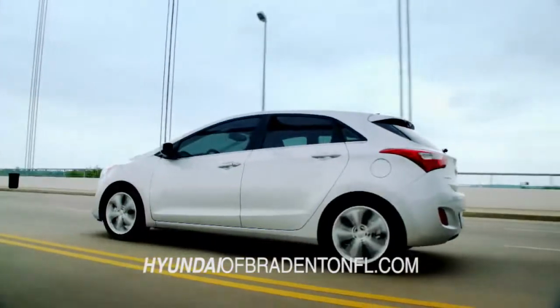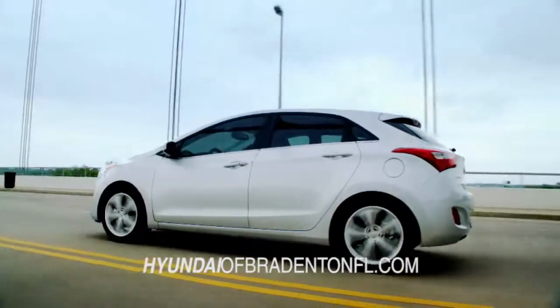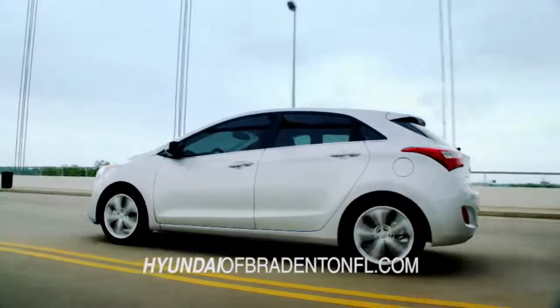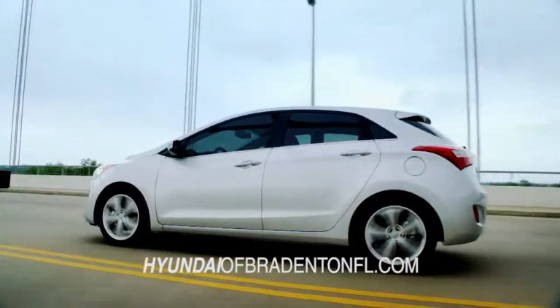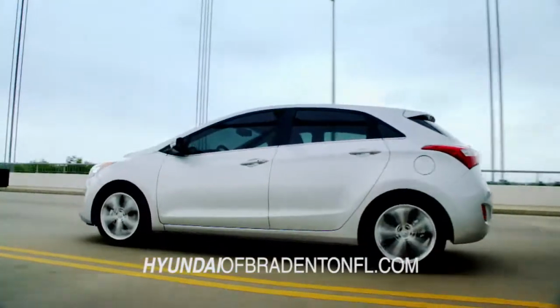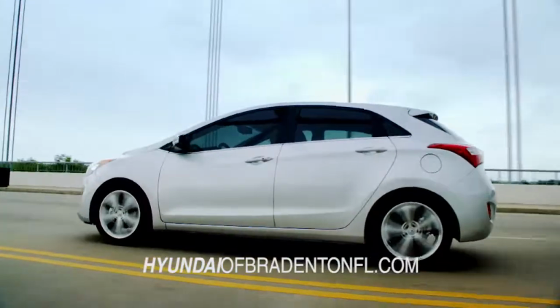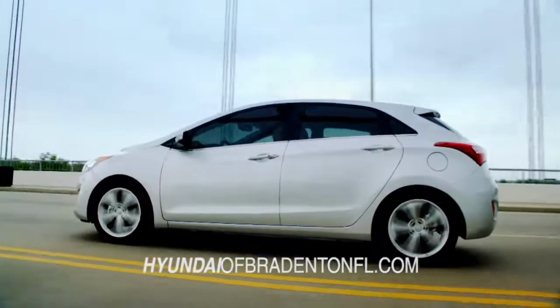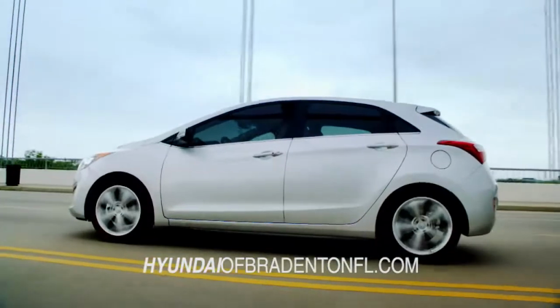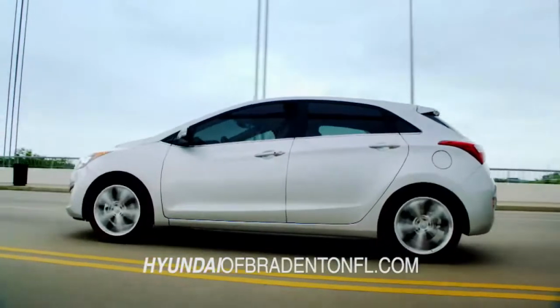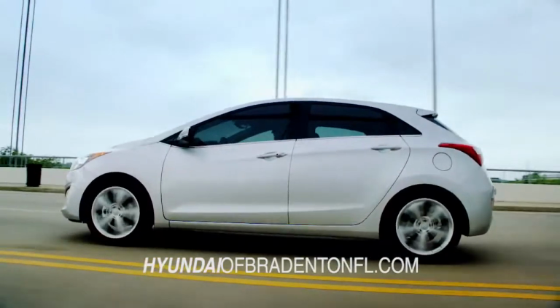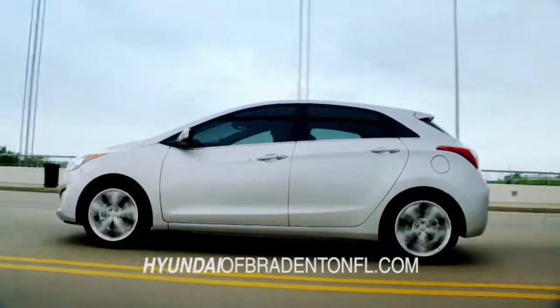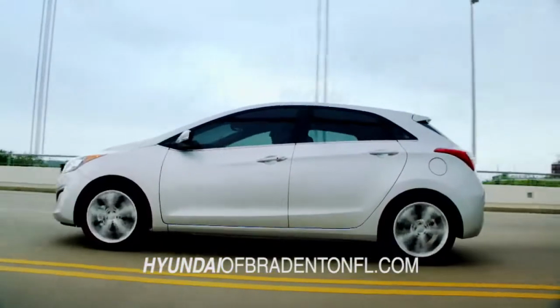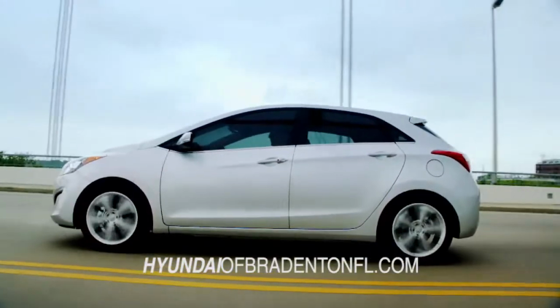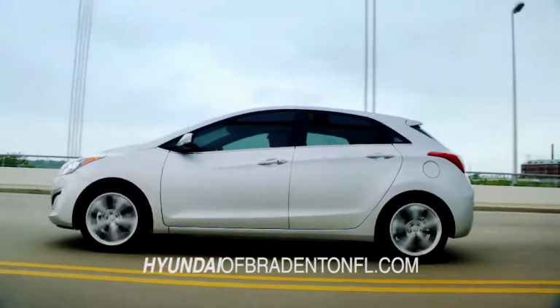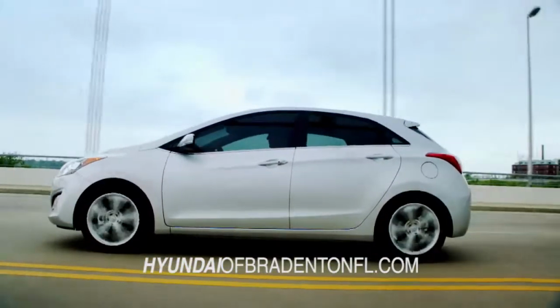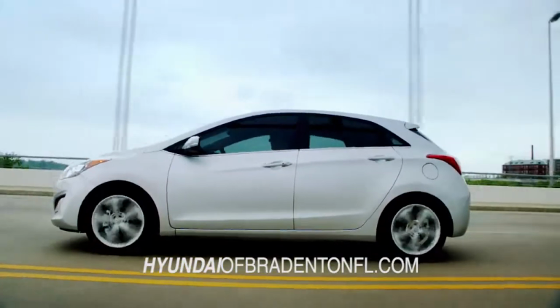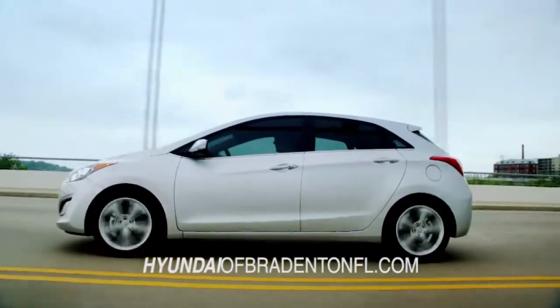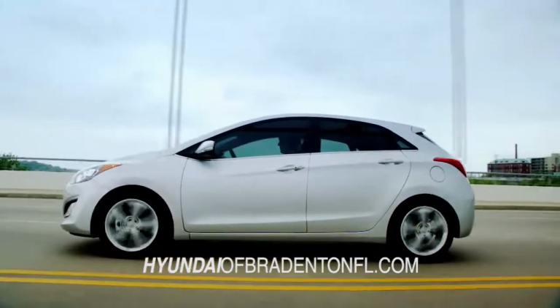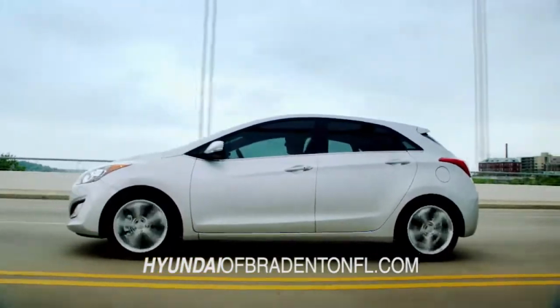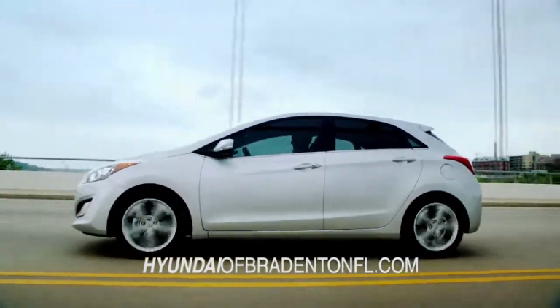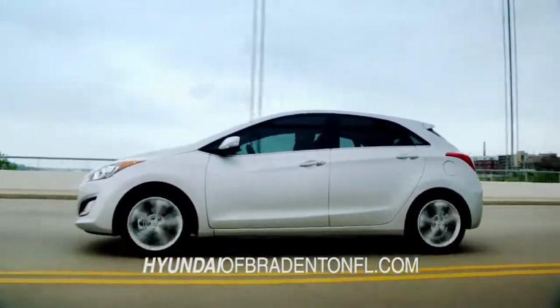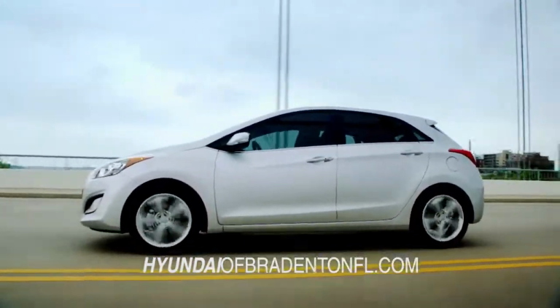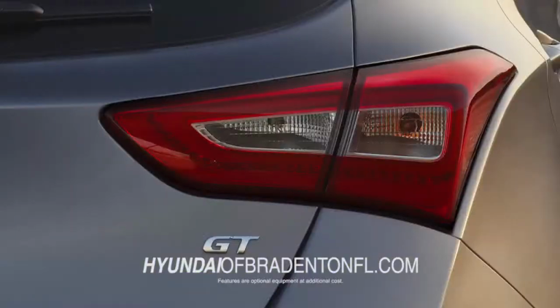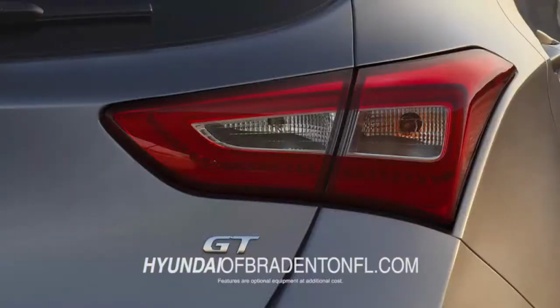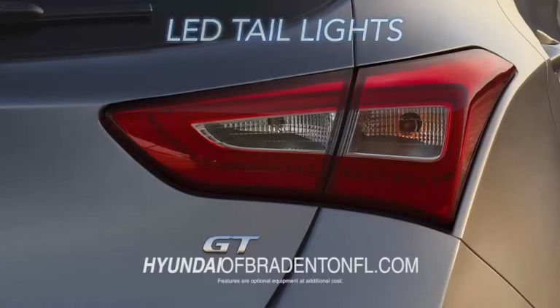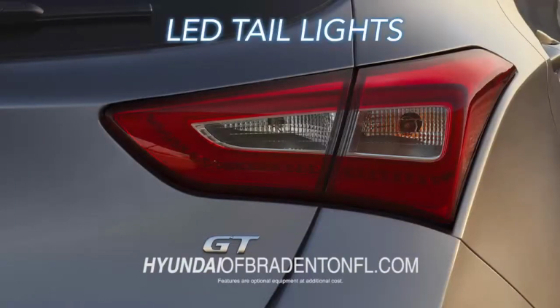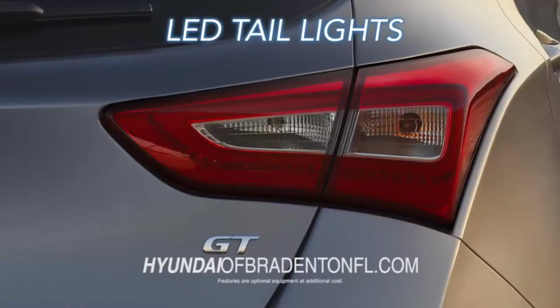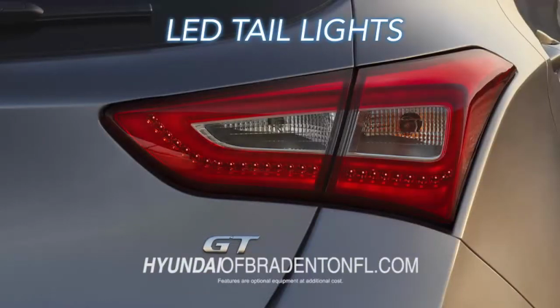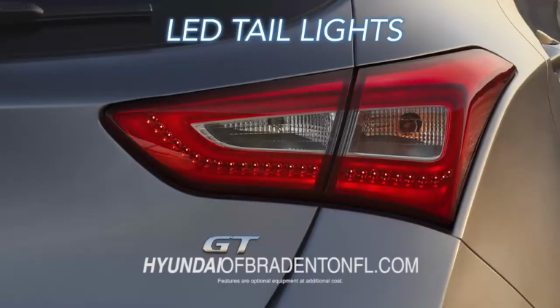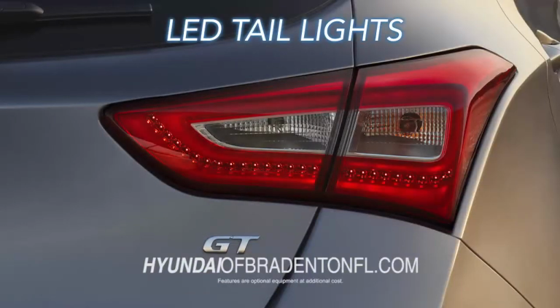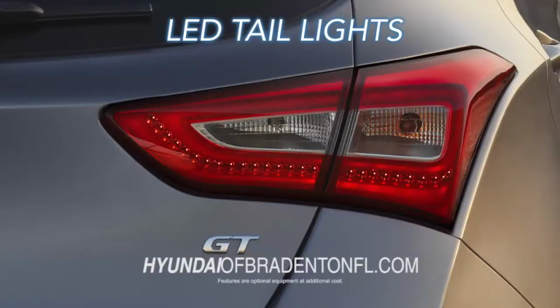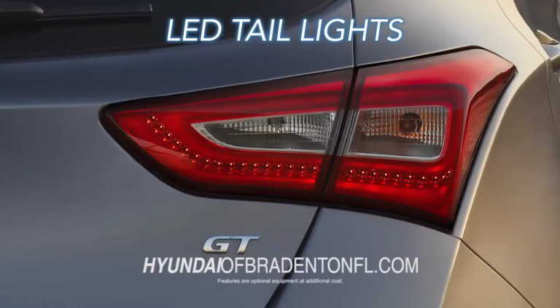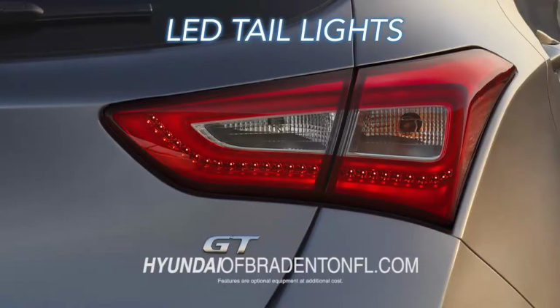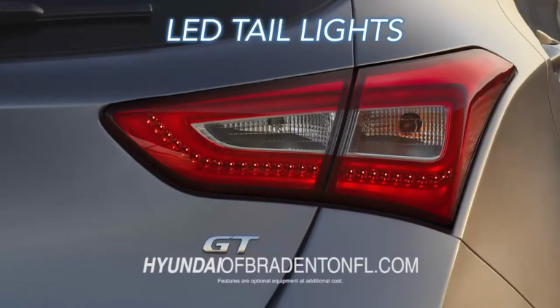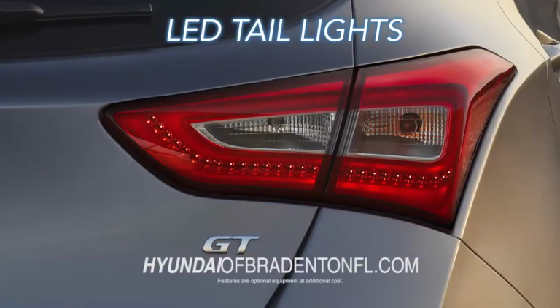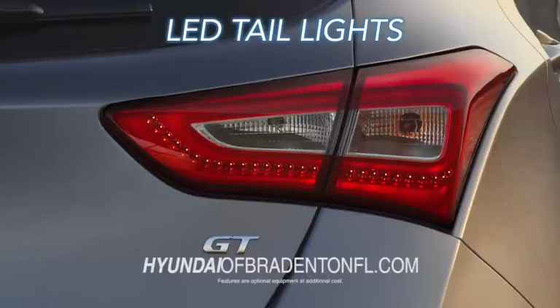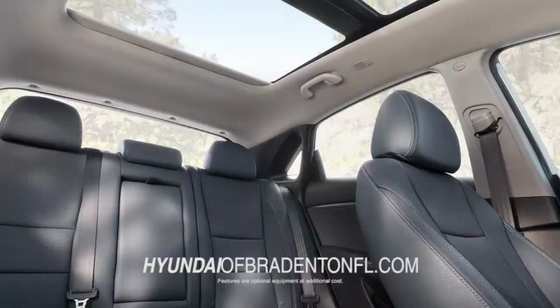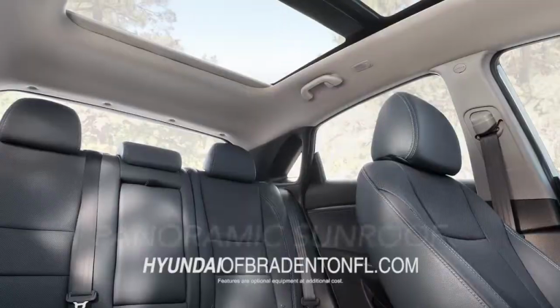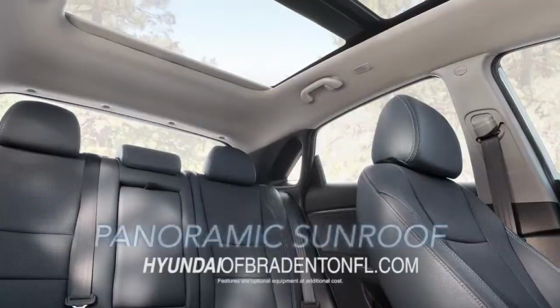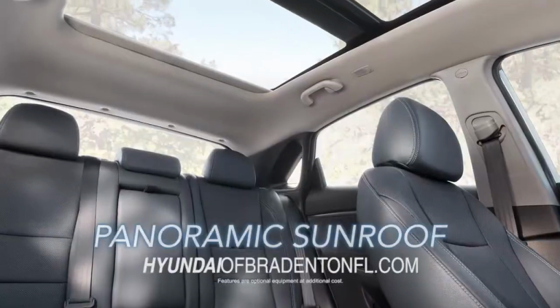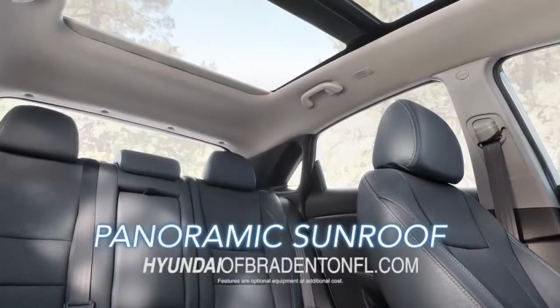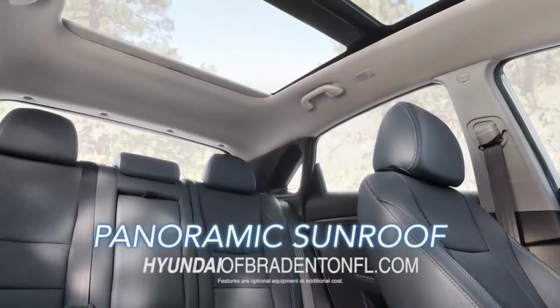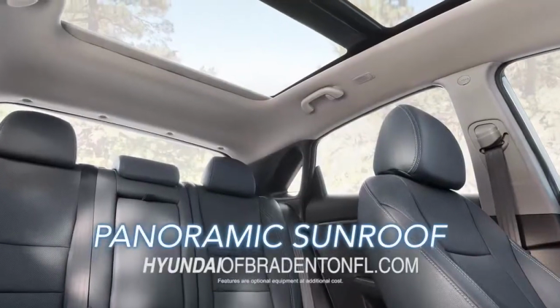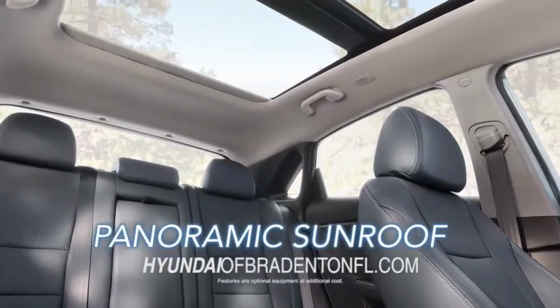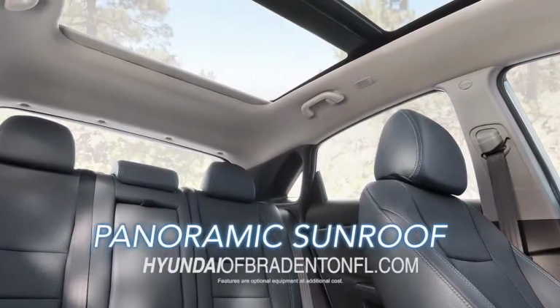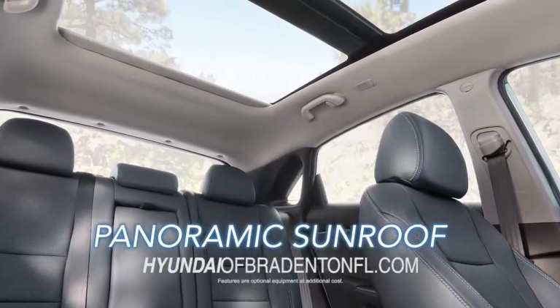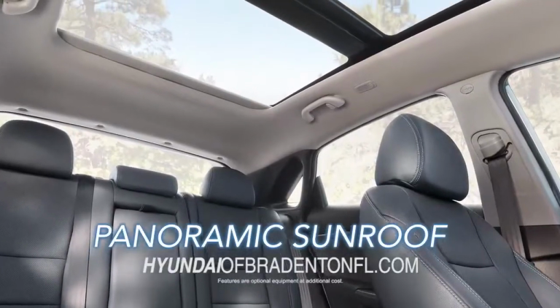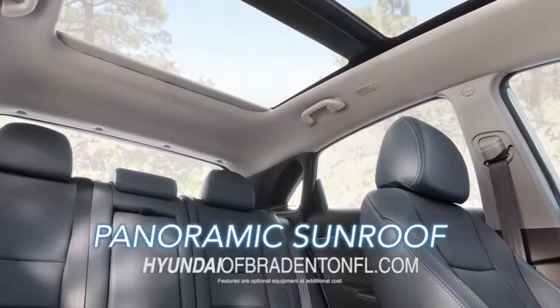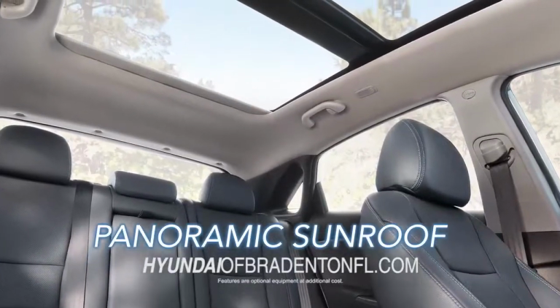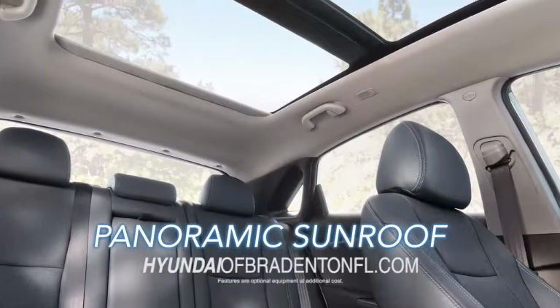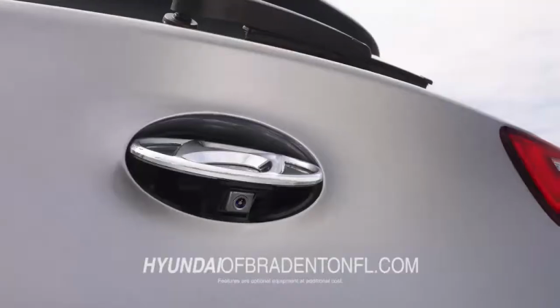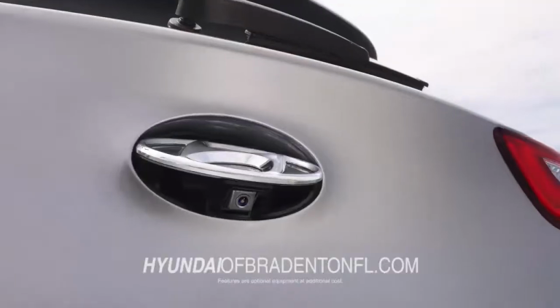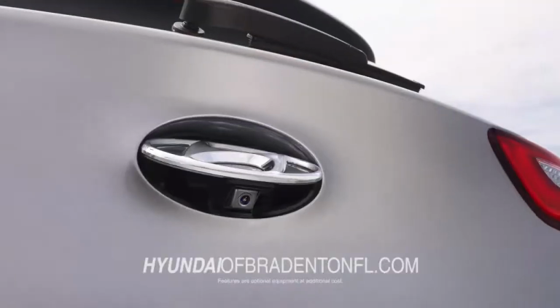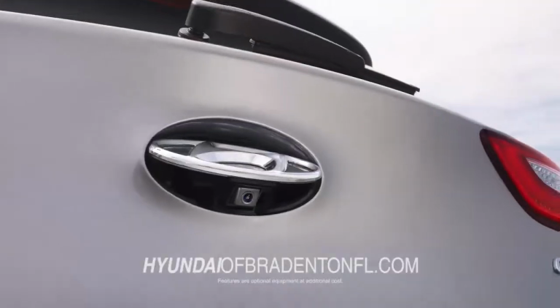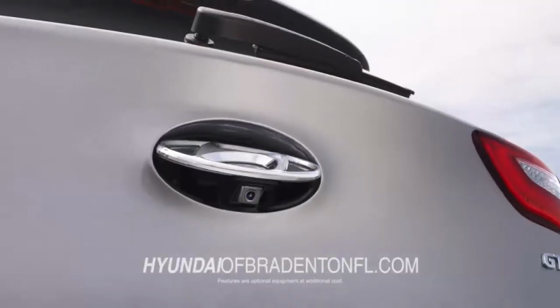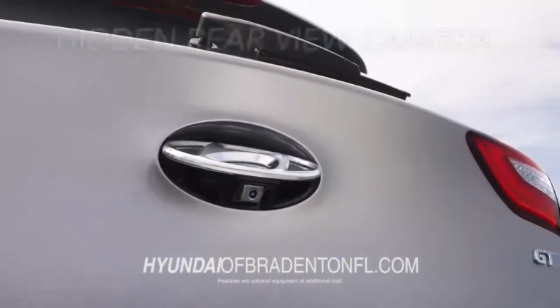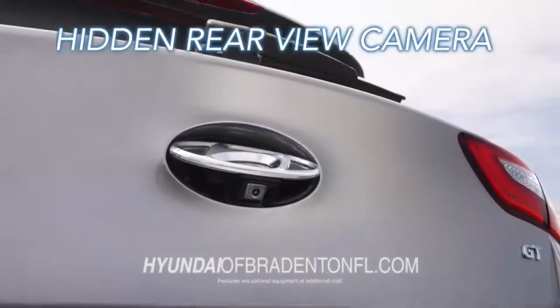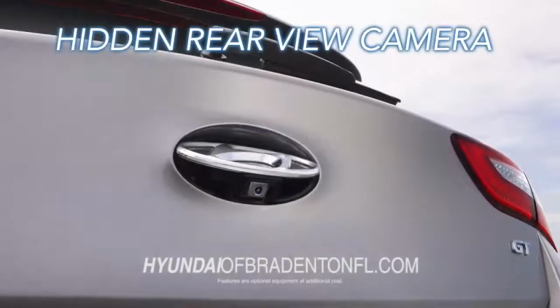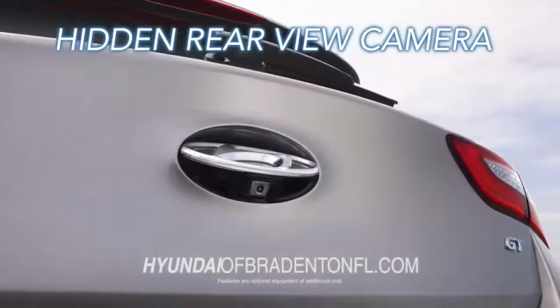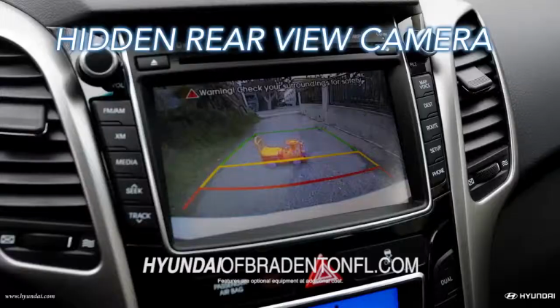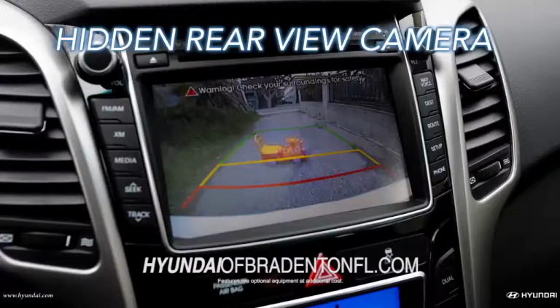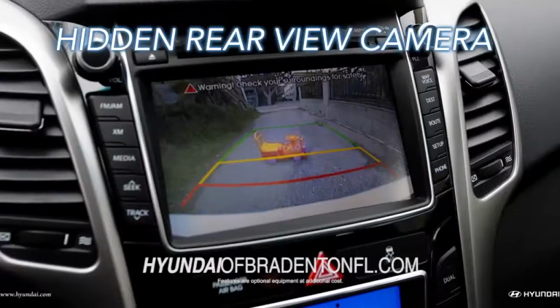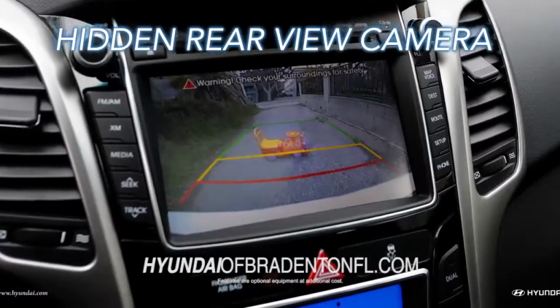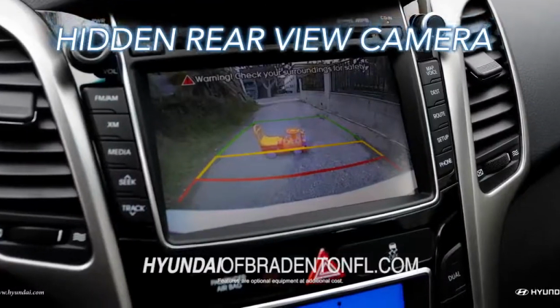Functionality meets flair with the available LED taillights, panoramic sunroof, and hidden rearview cameras.